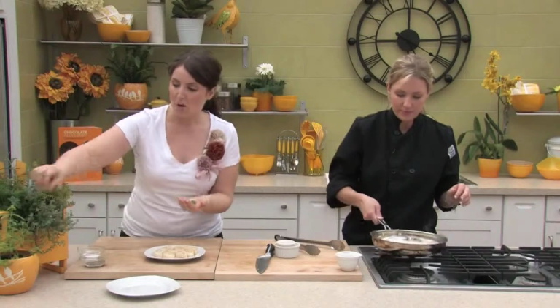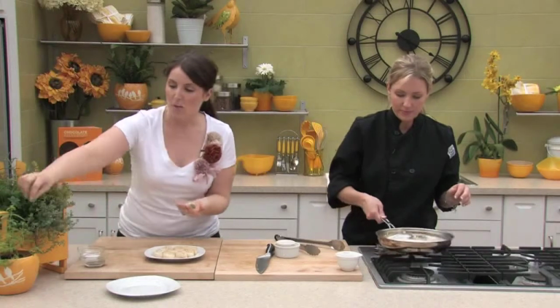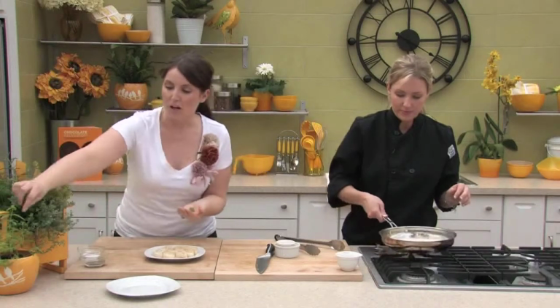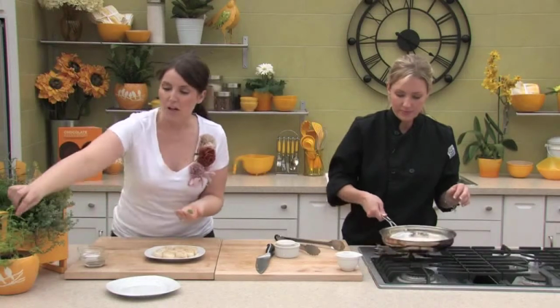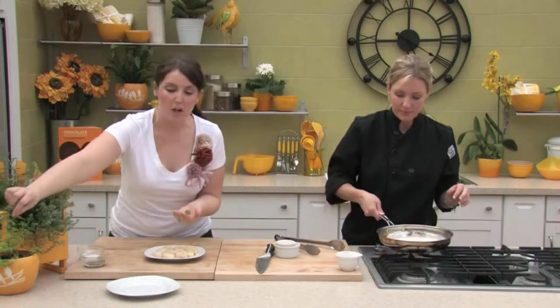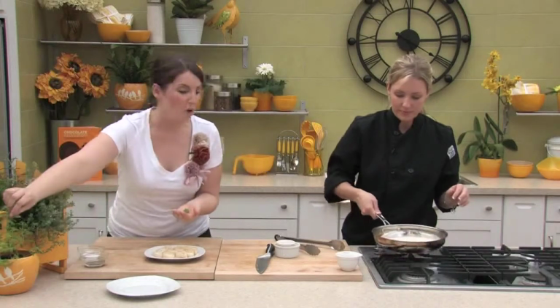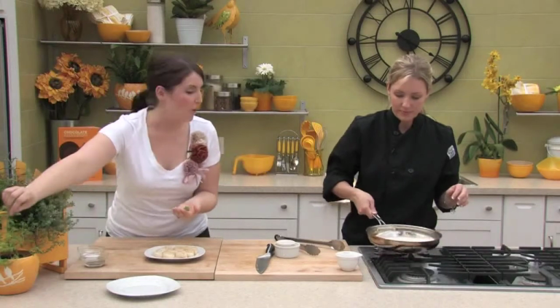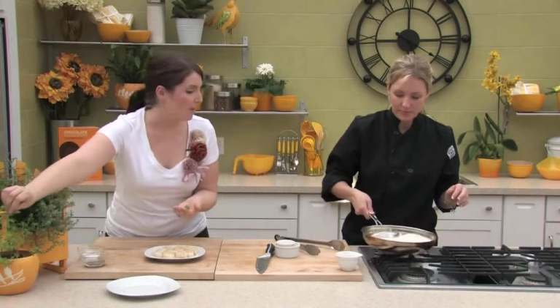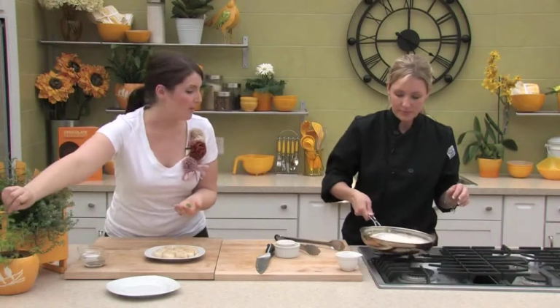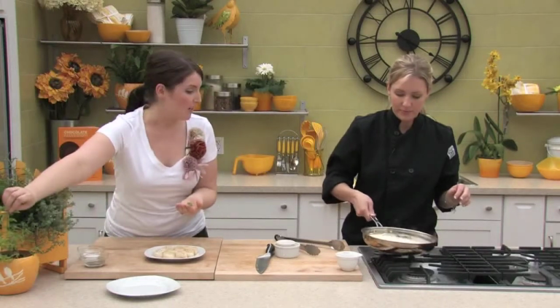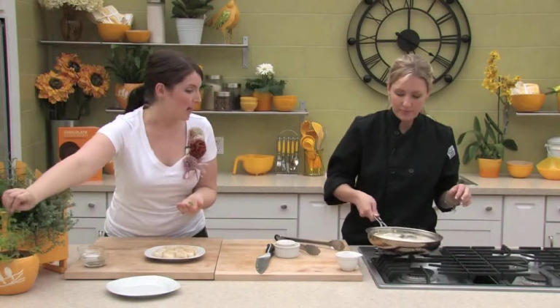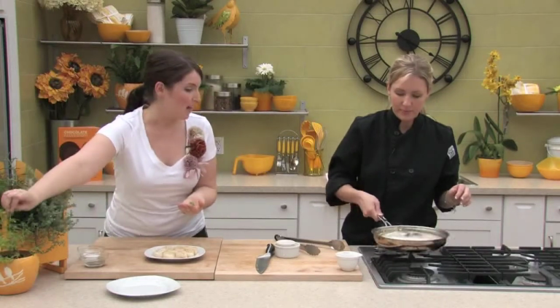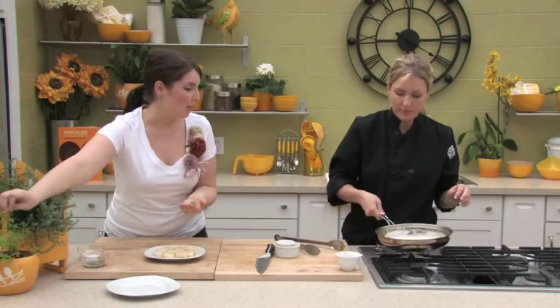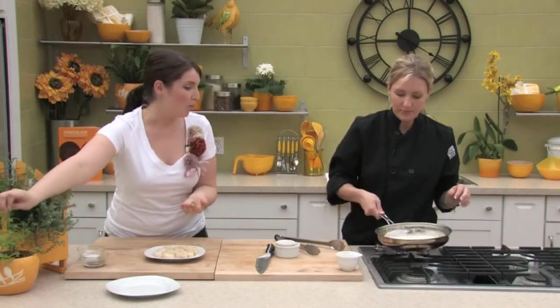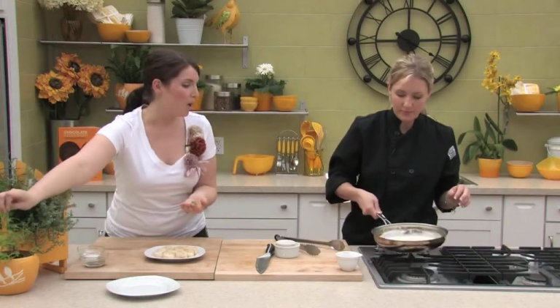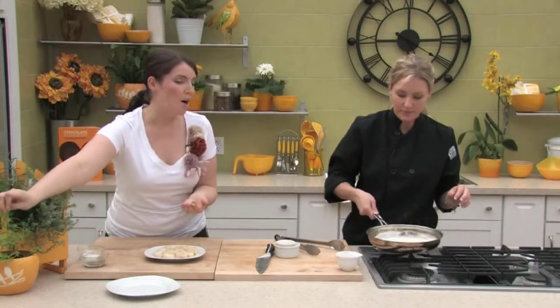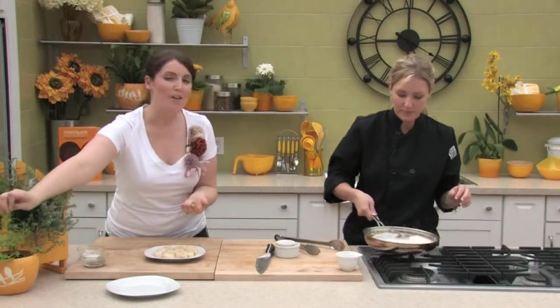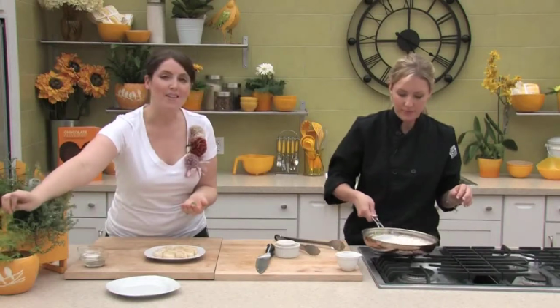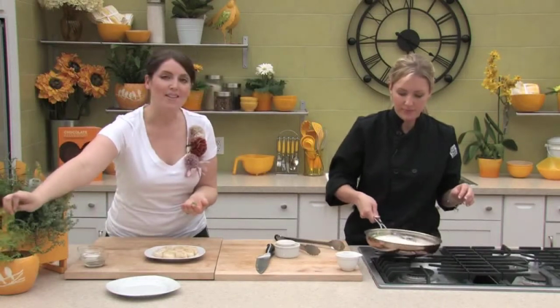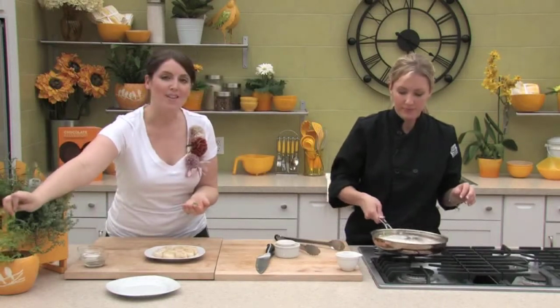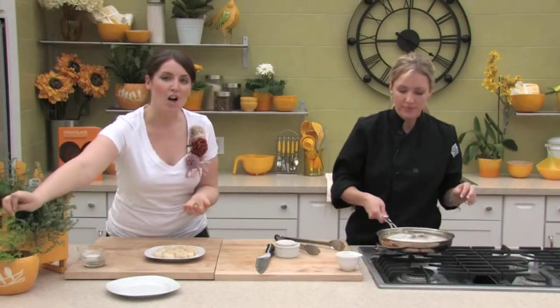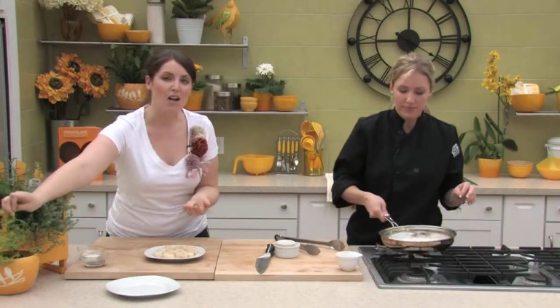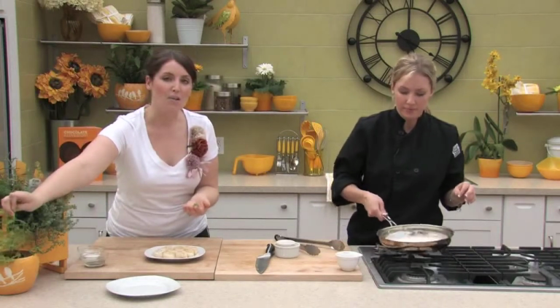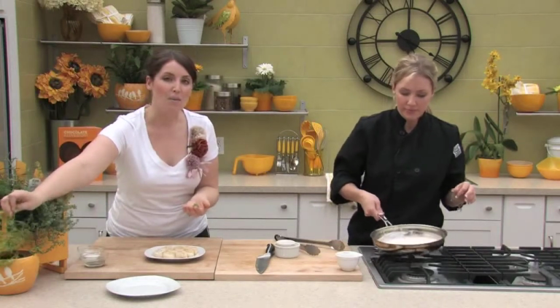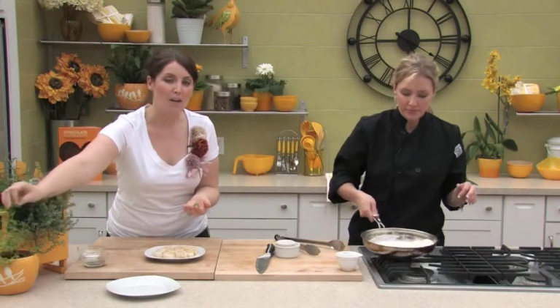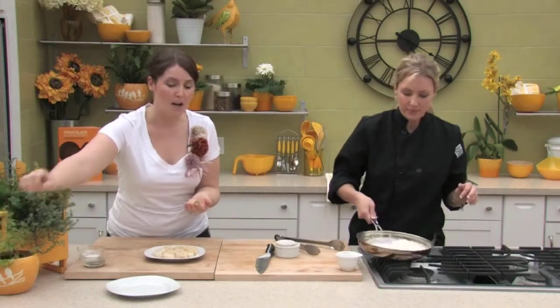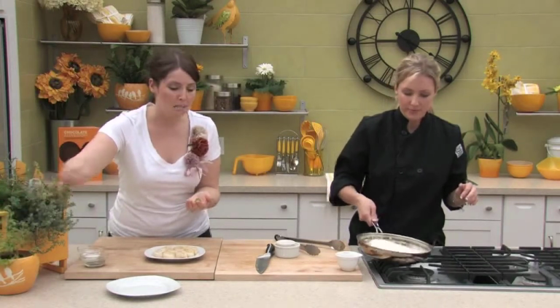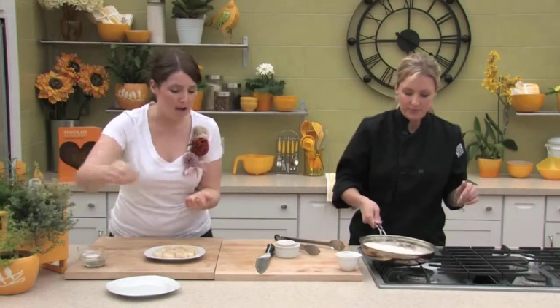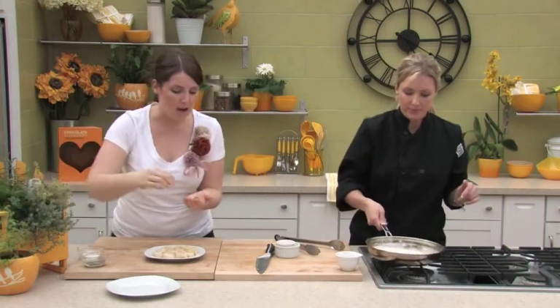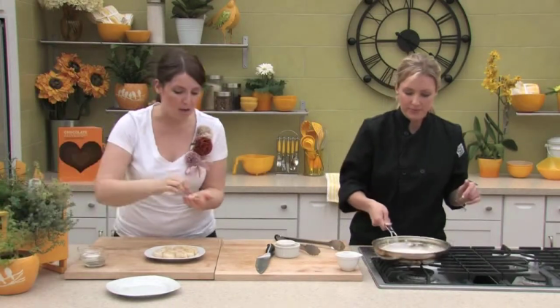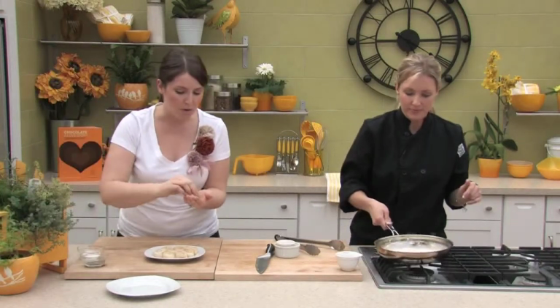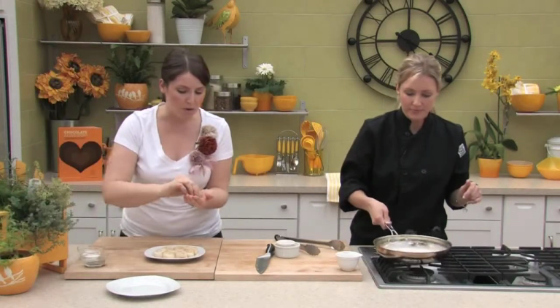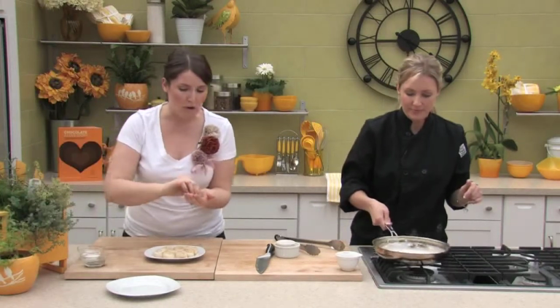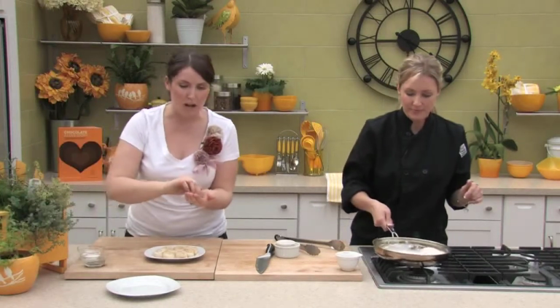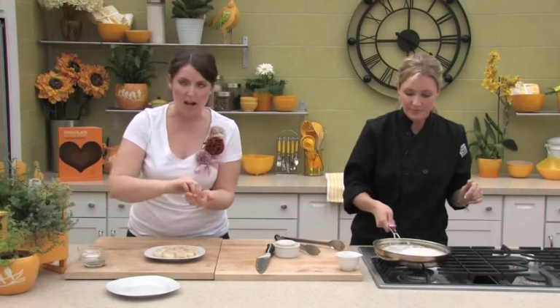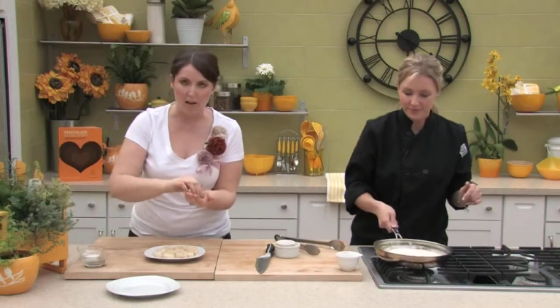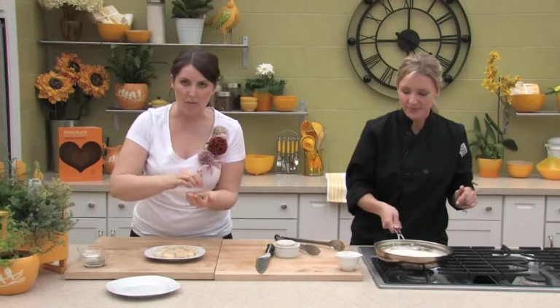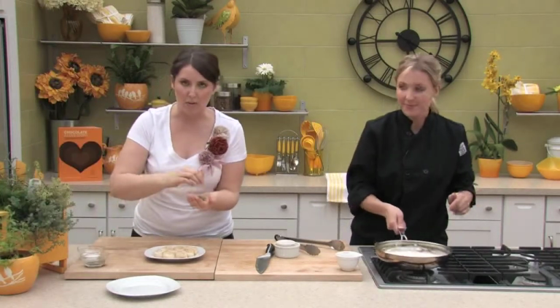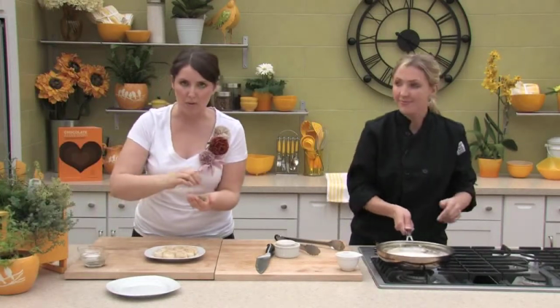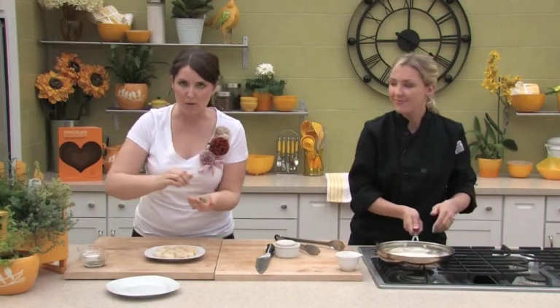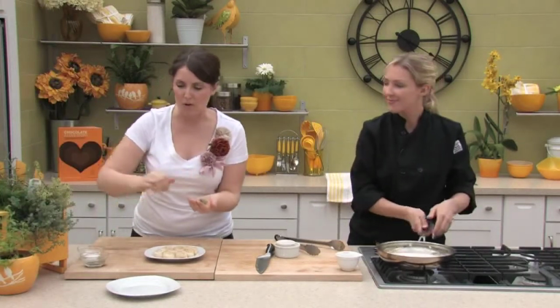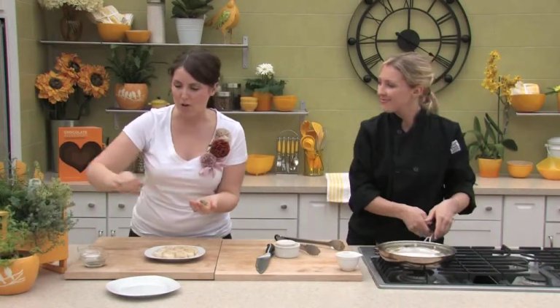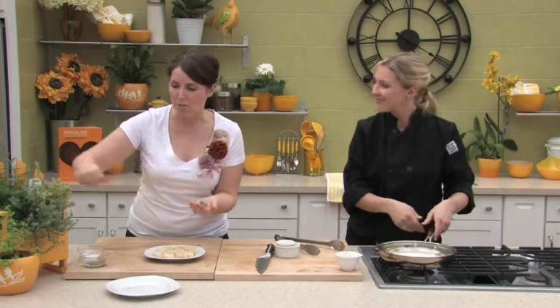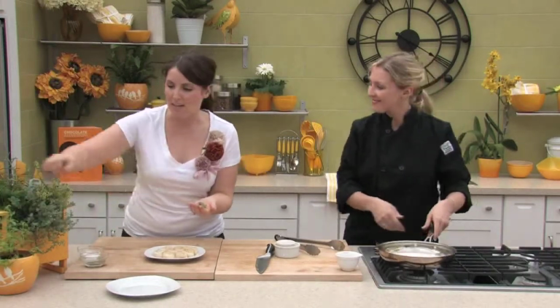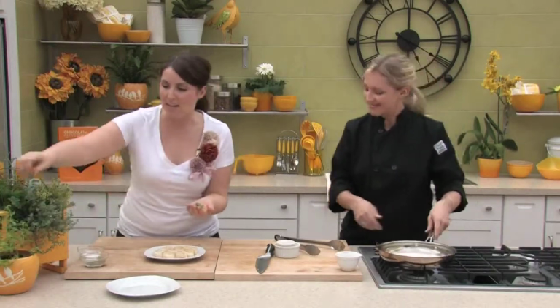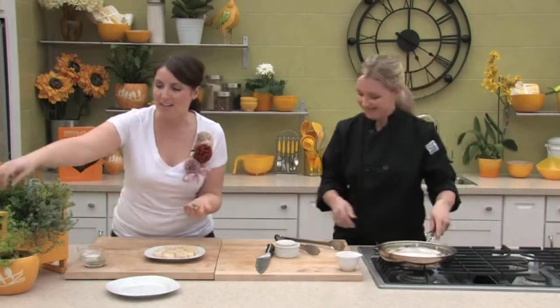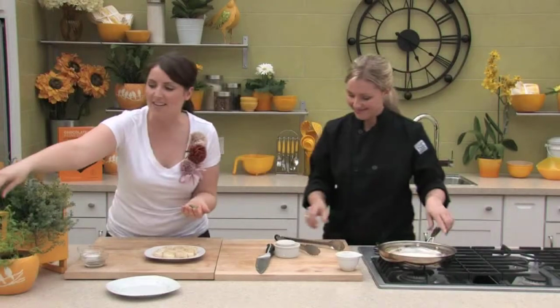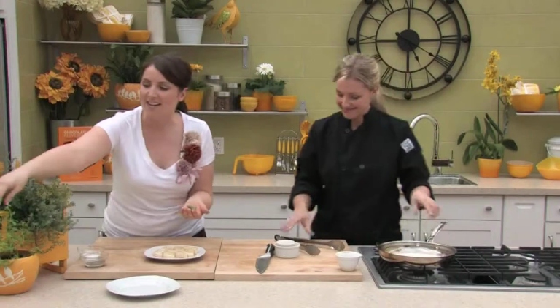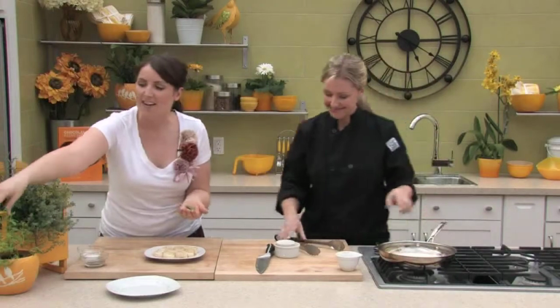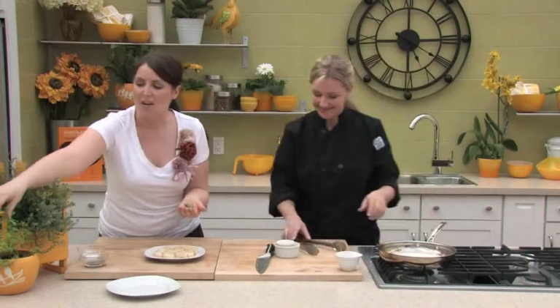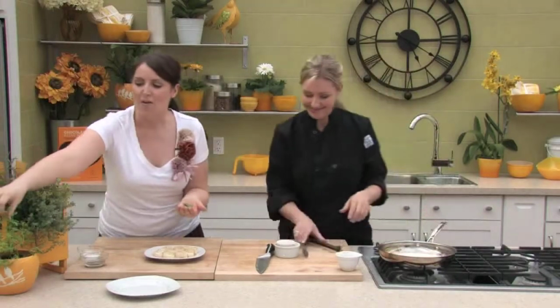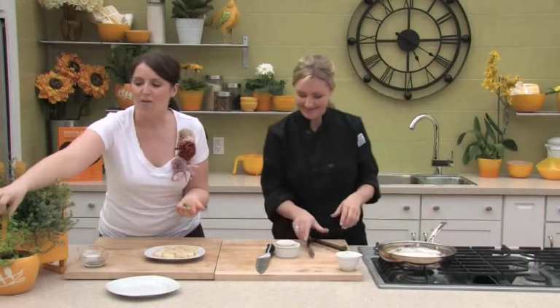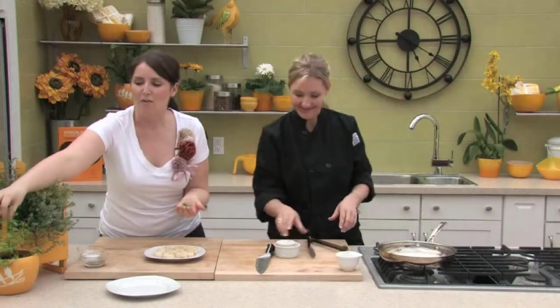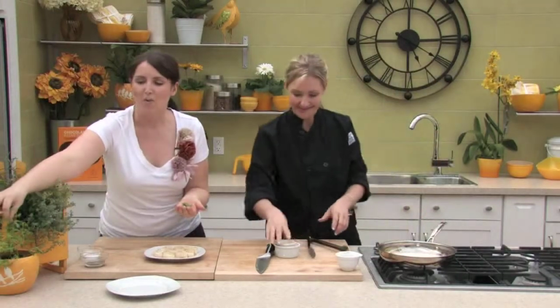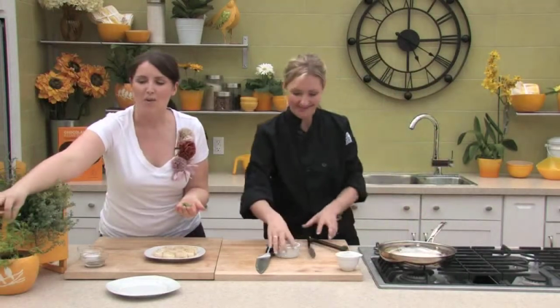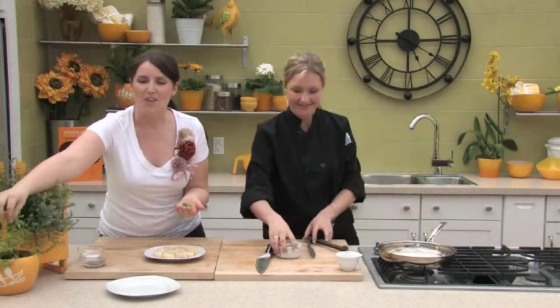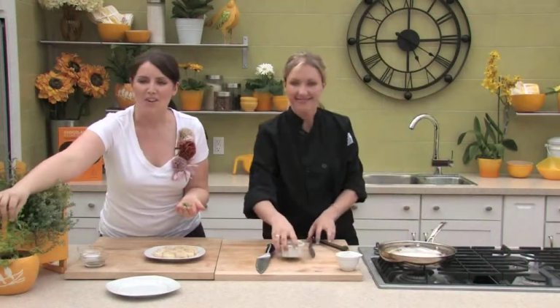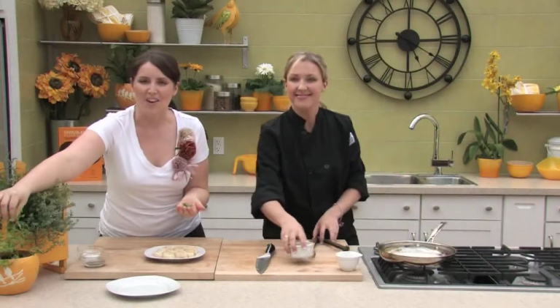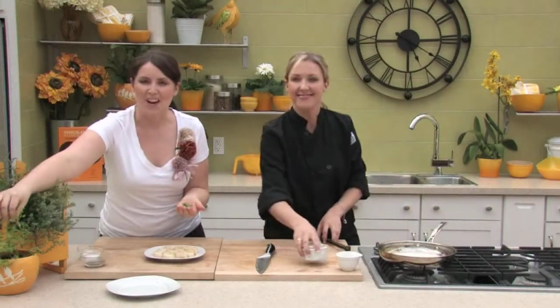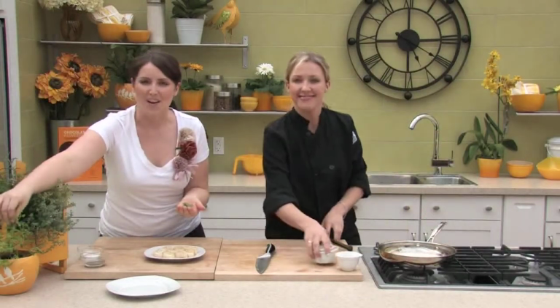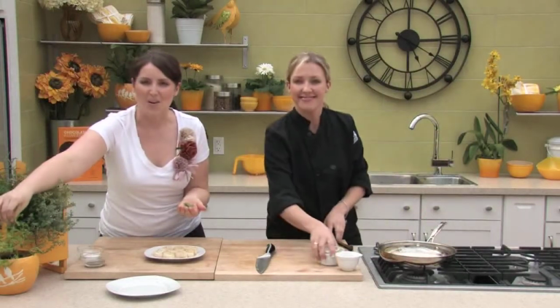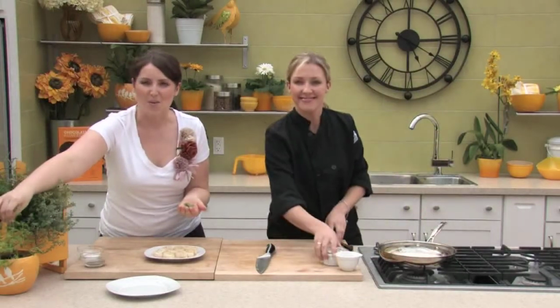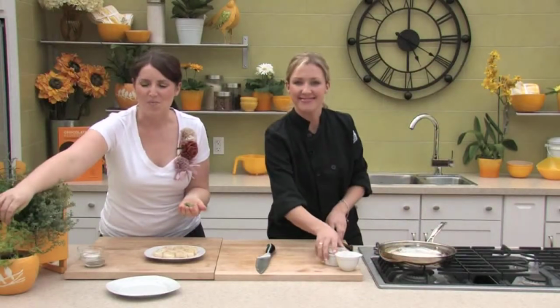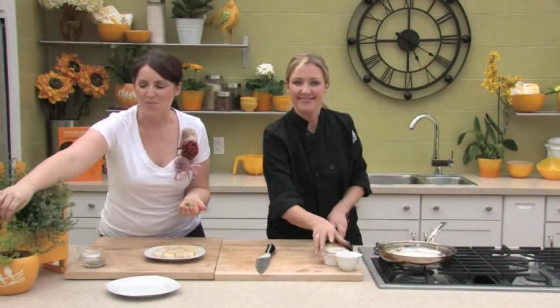We're going to work on this sauce. When we come back, we'll show you how to throw those herbs in for more Terra at Home.